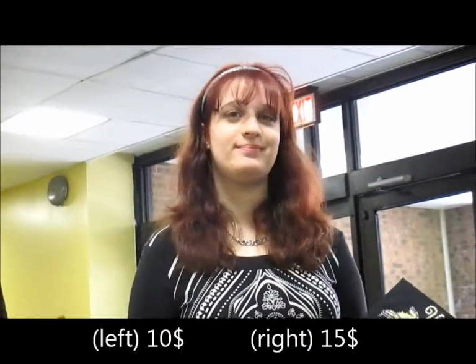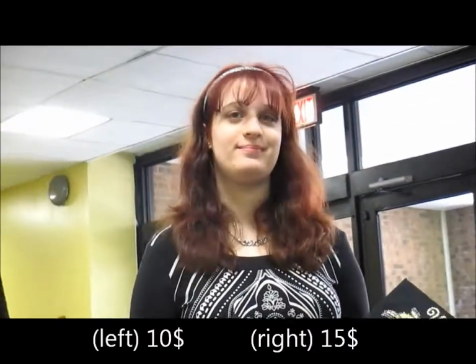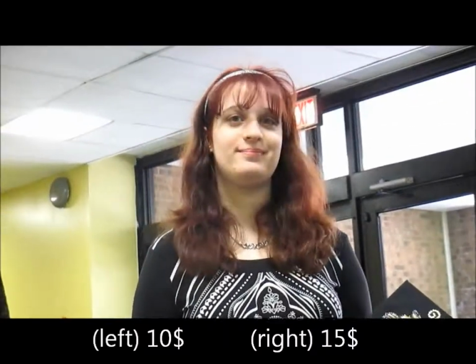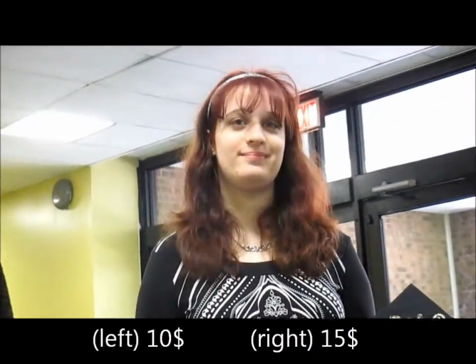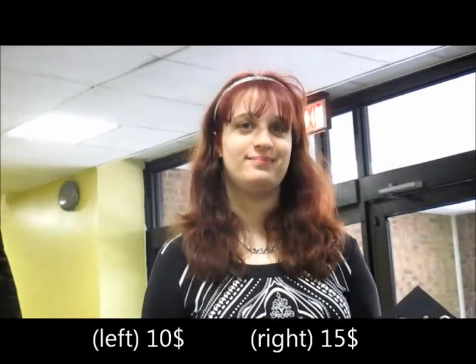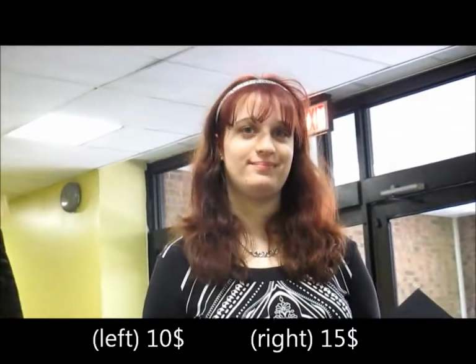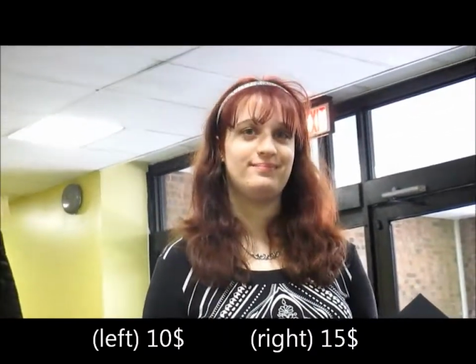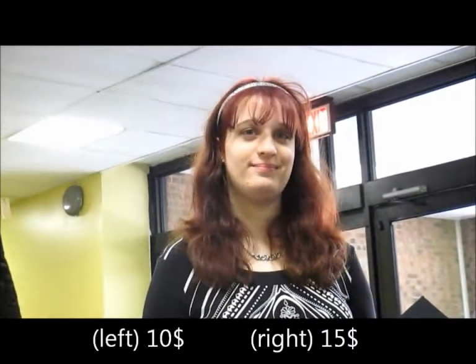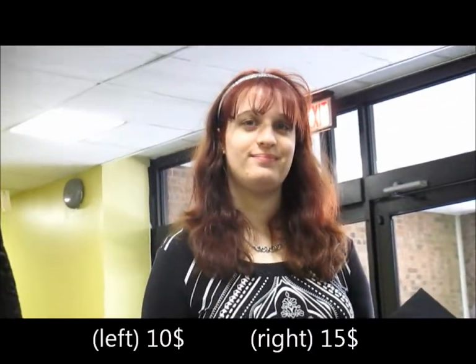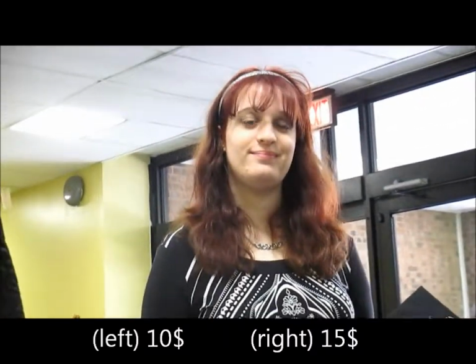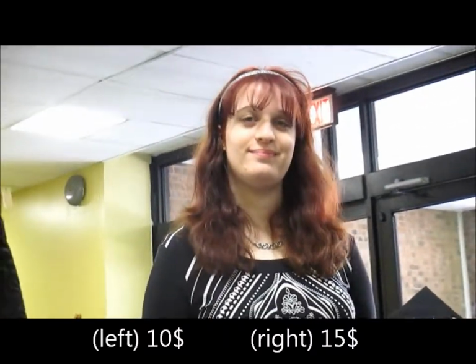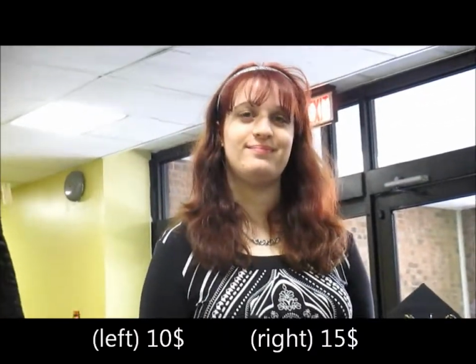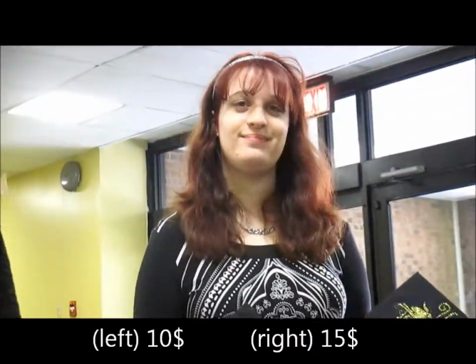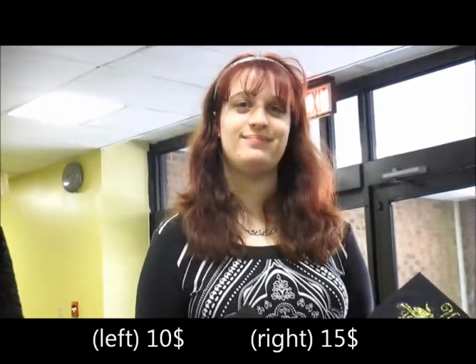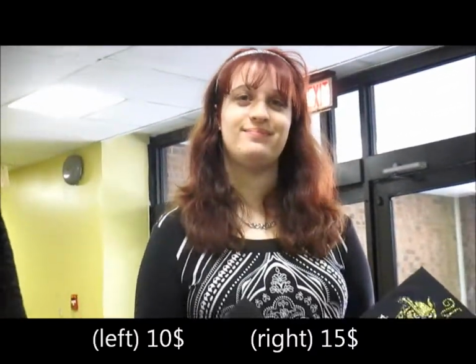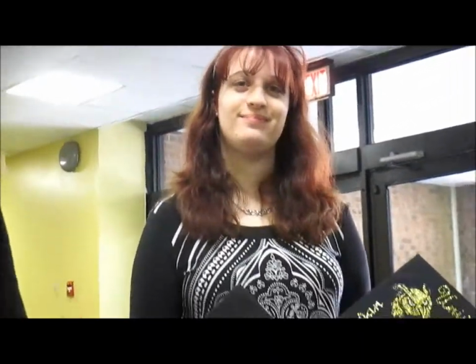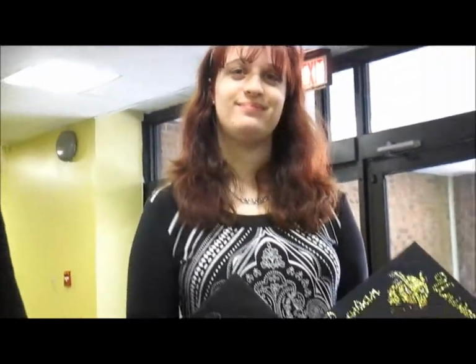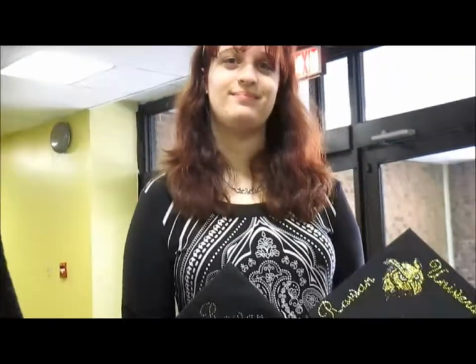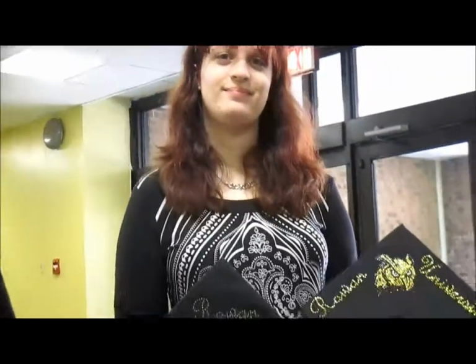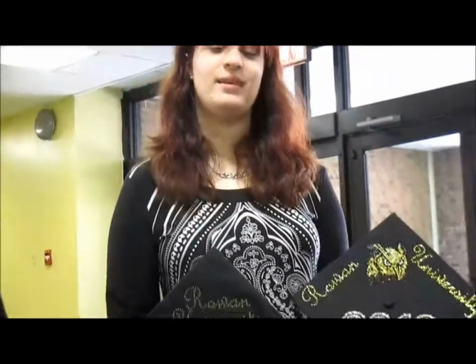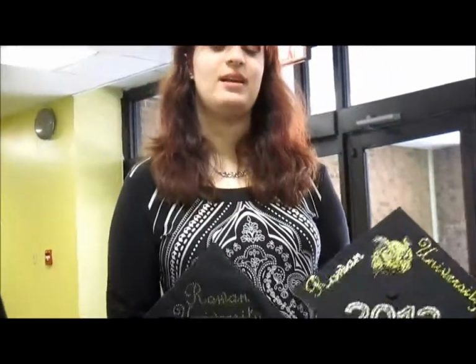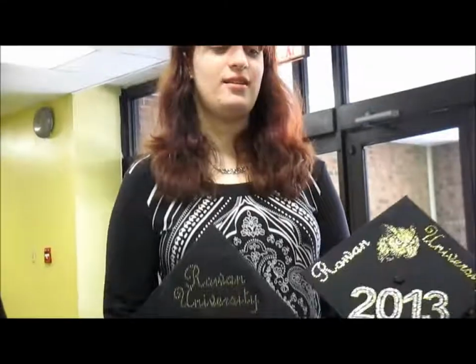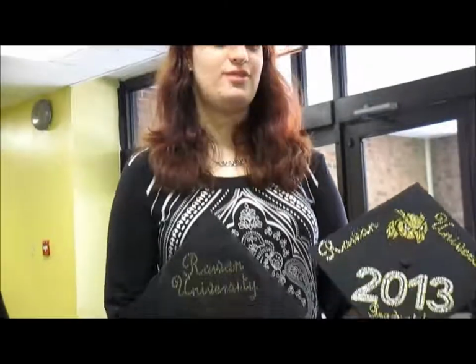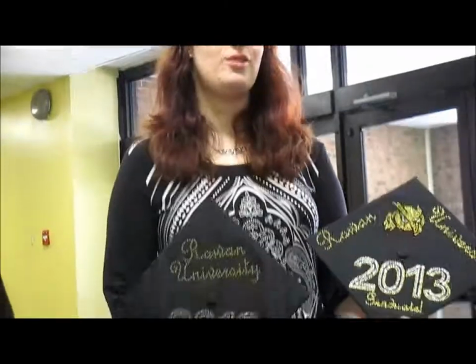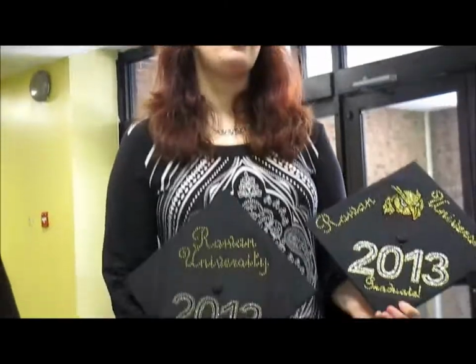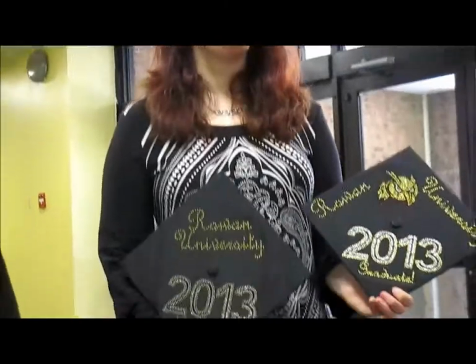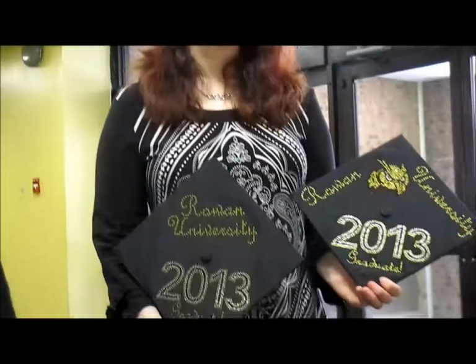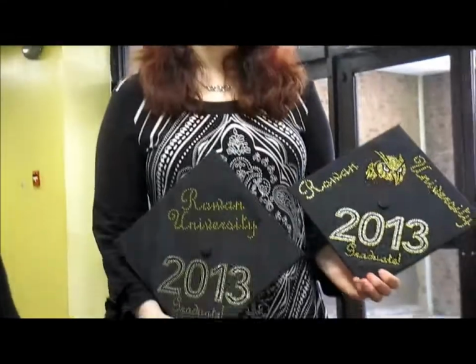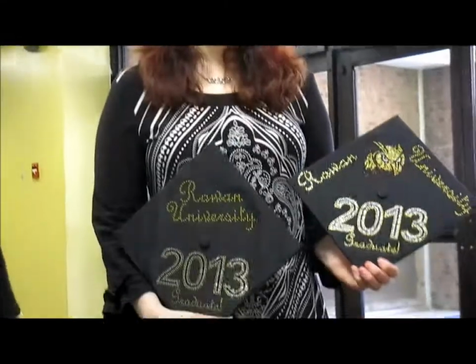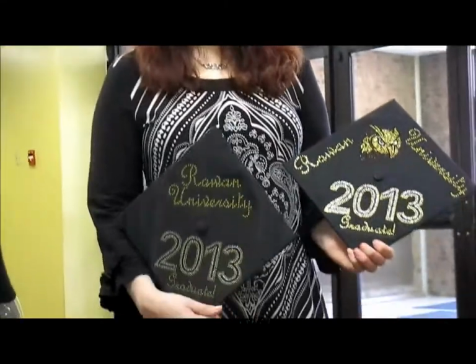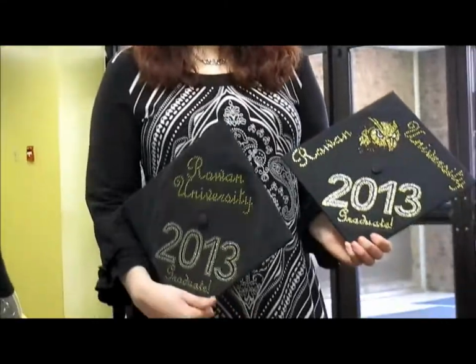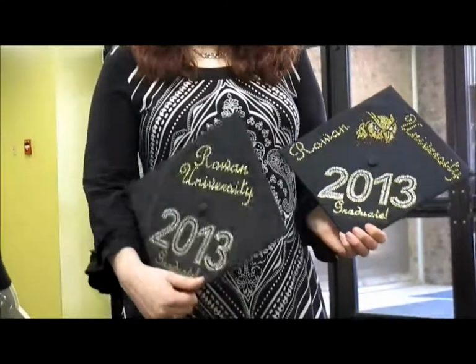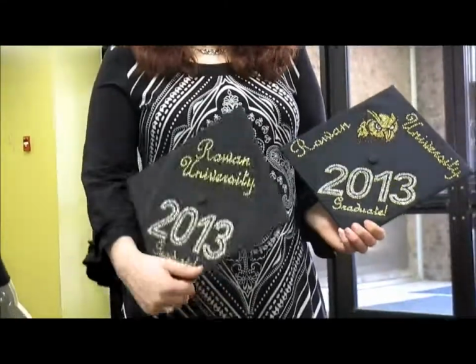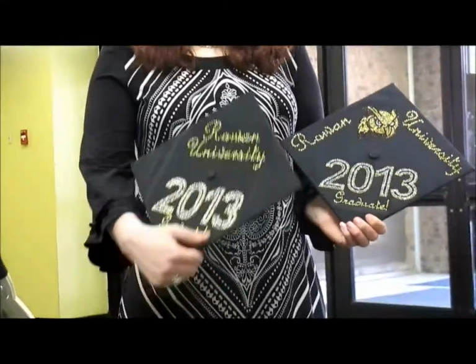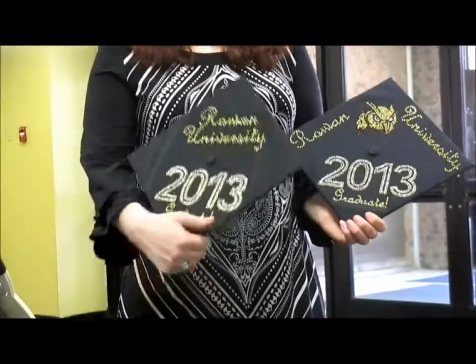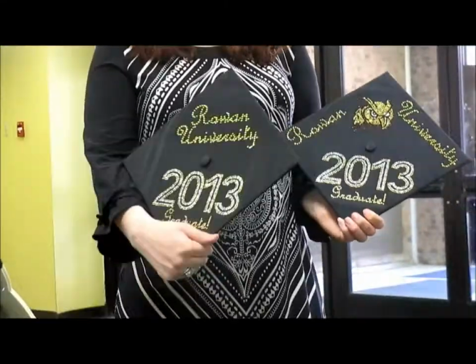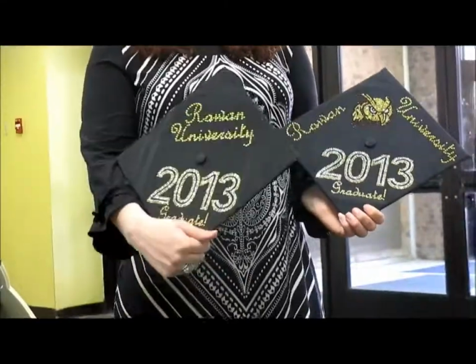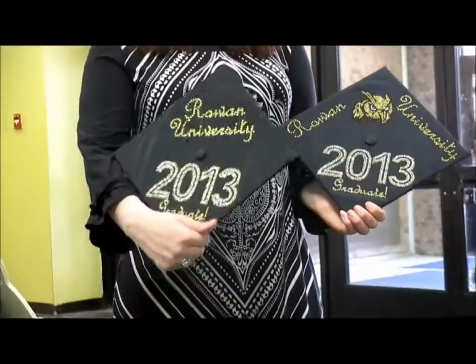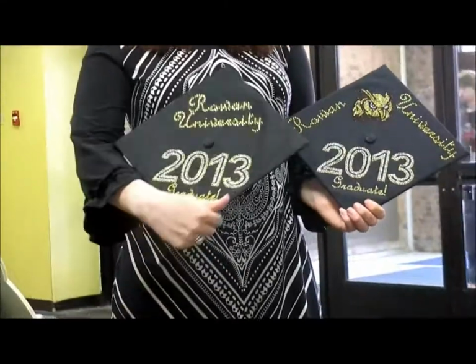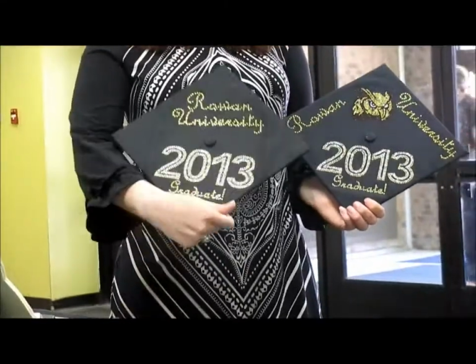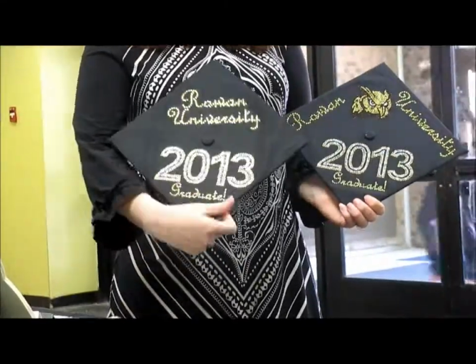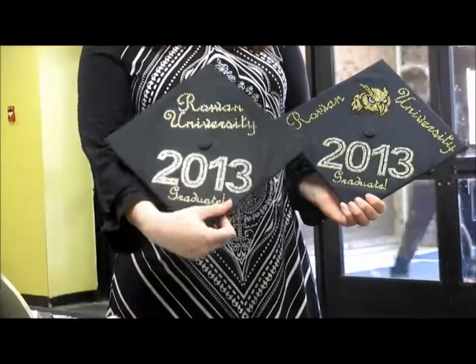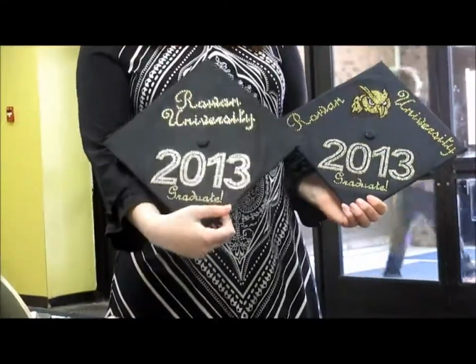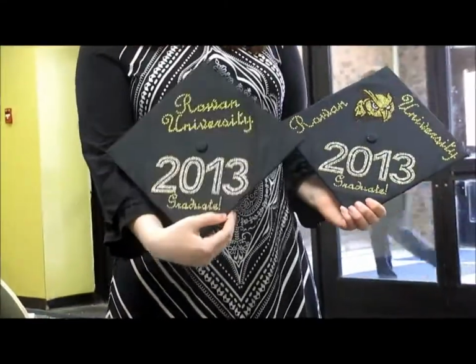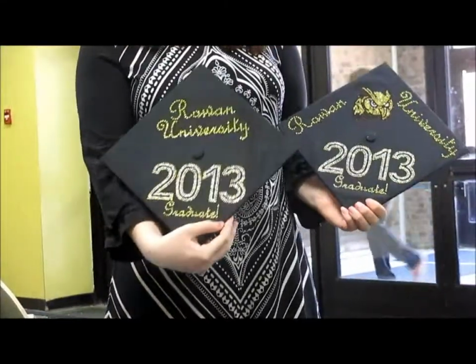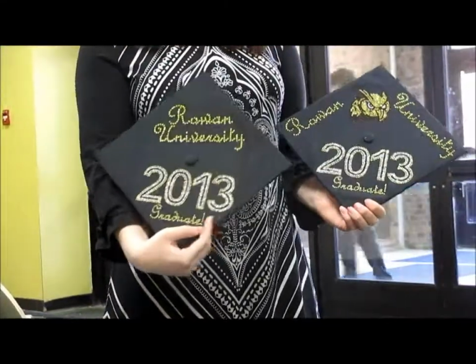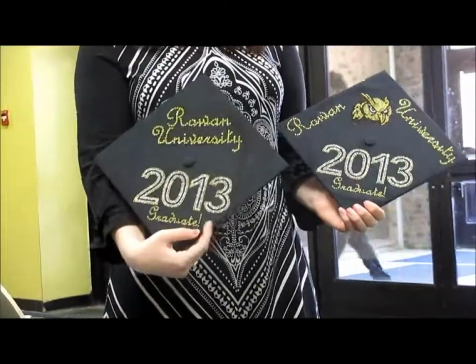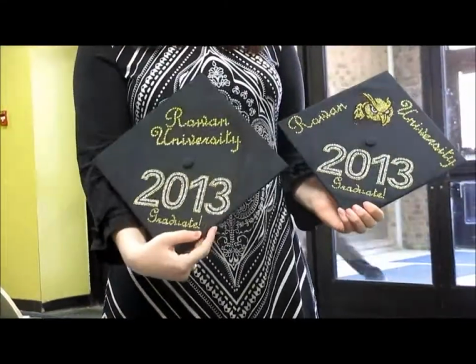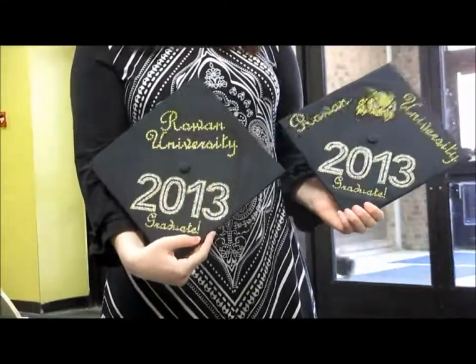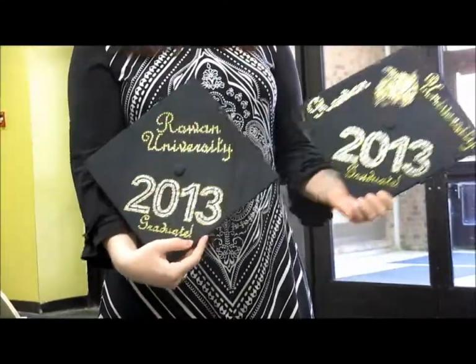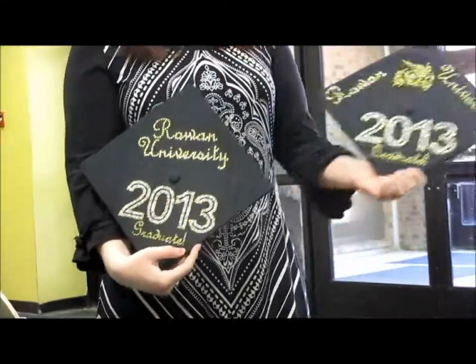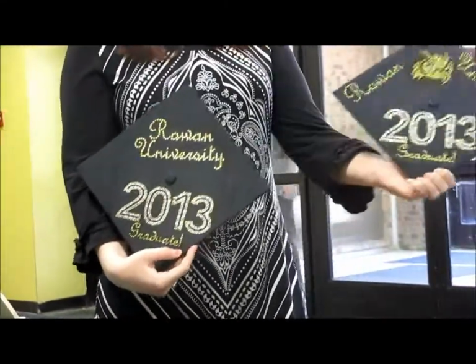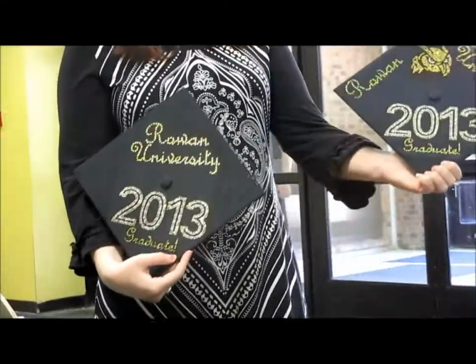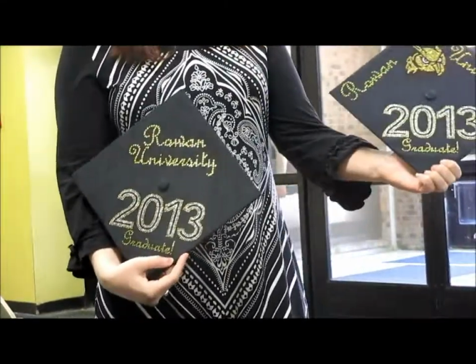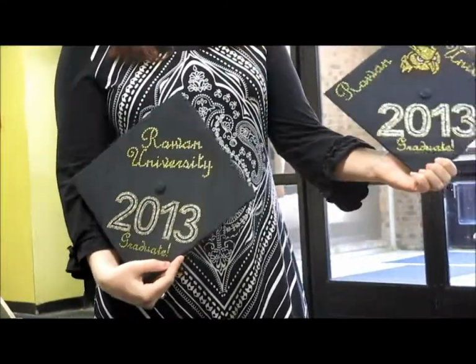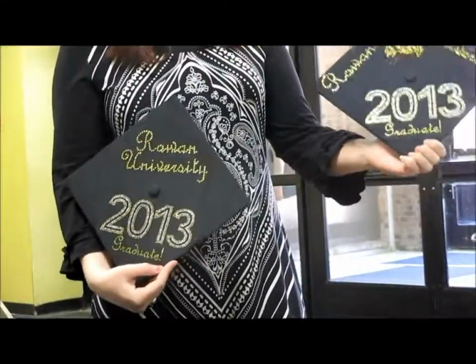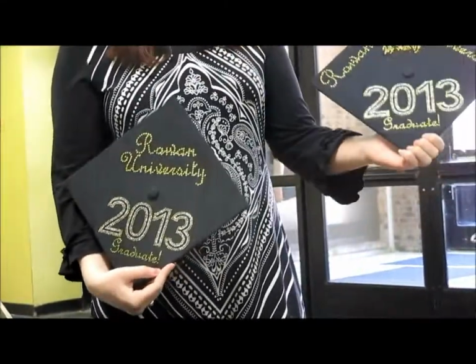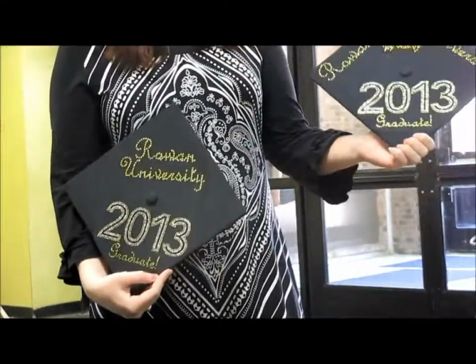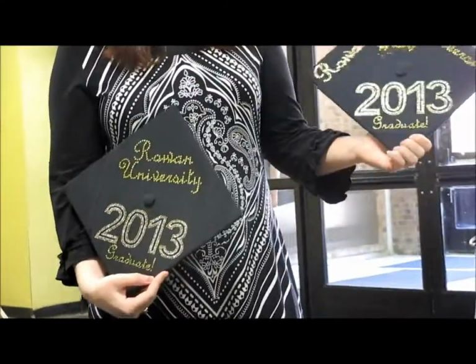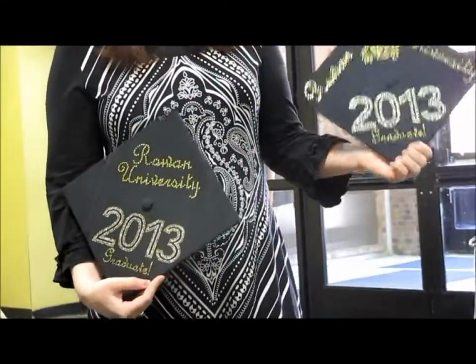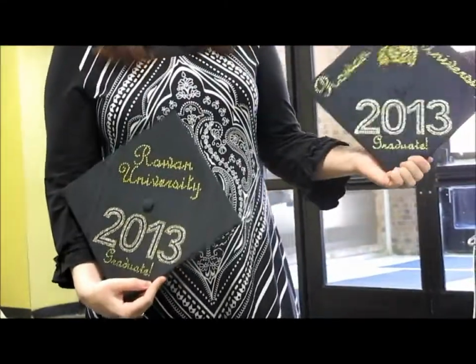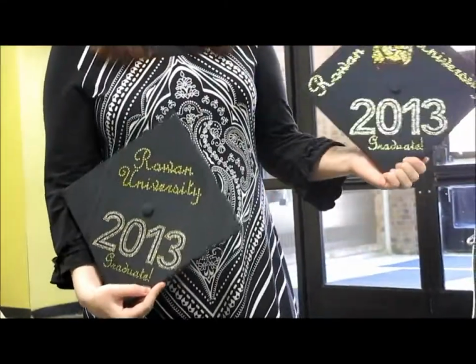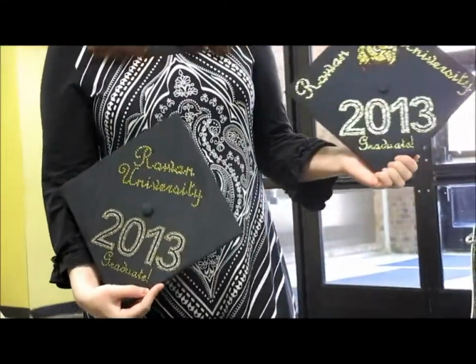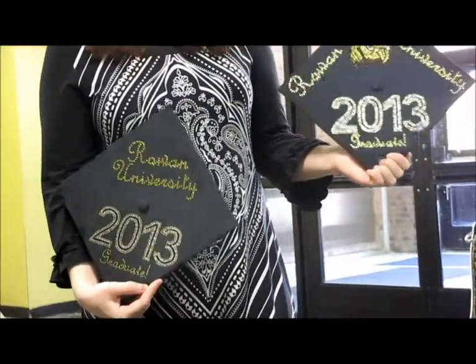Okay, so right now those are the two designs you have? These are the two designs I have. This one, which is $10, and this one, which is $15.